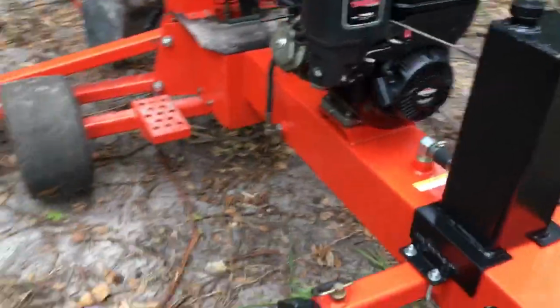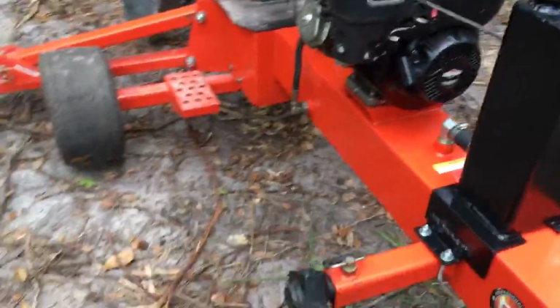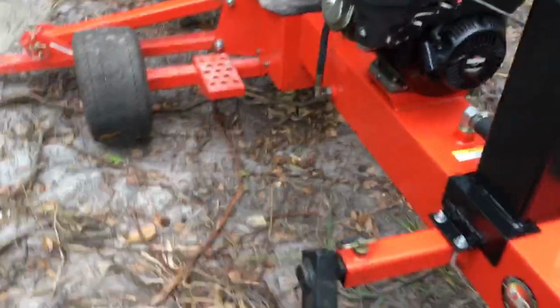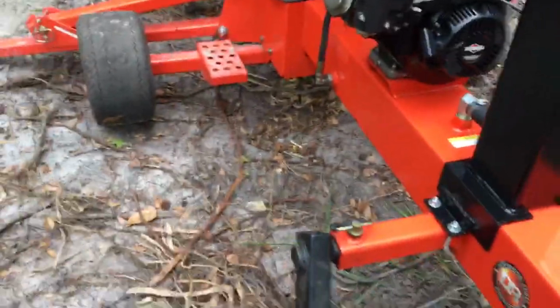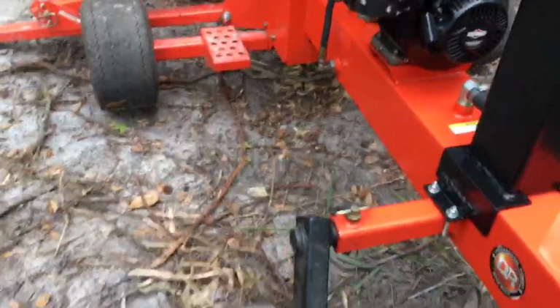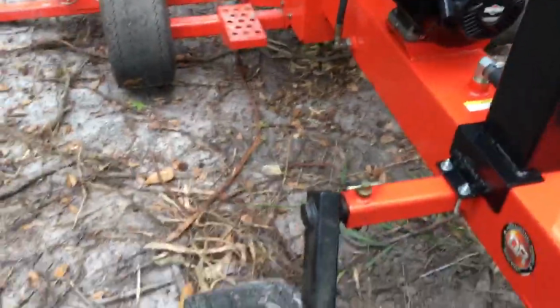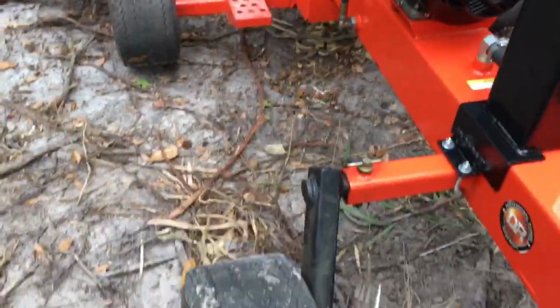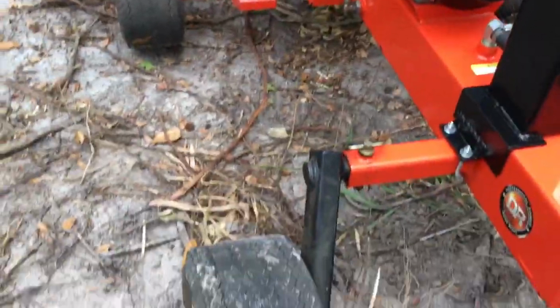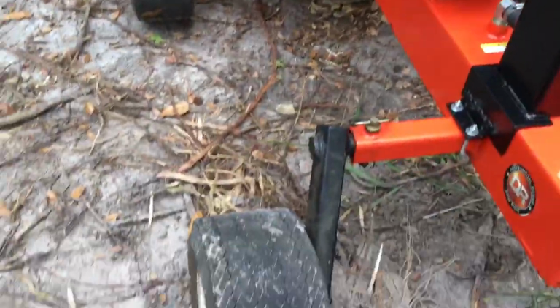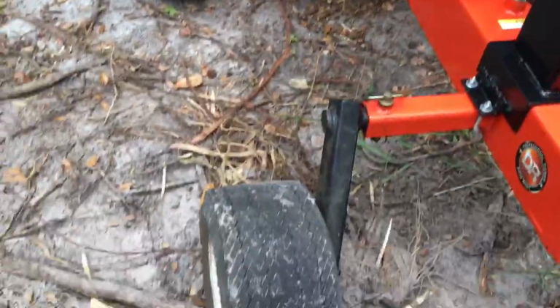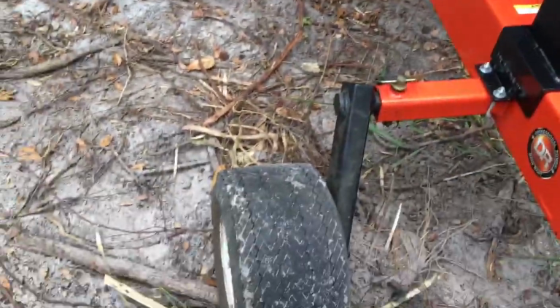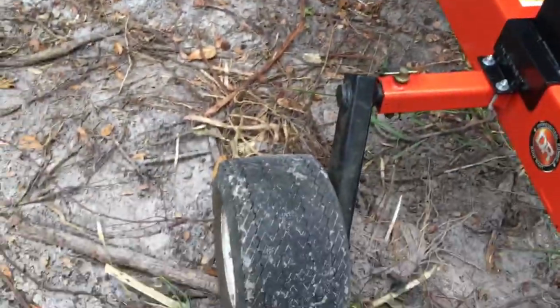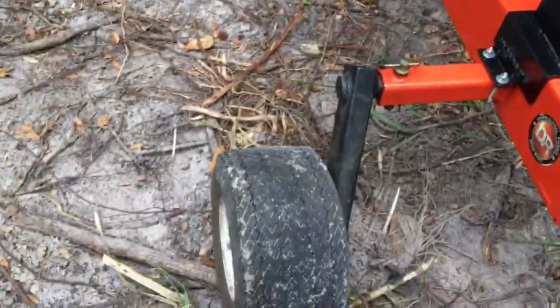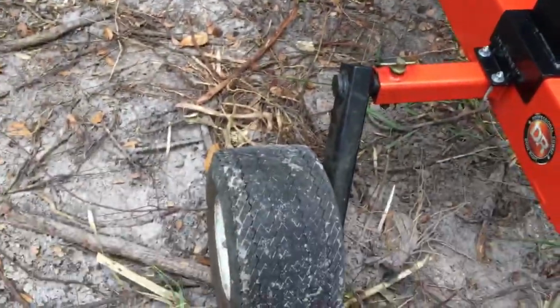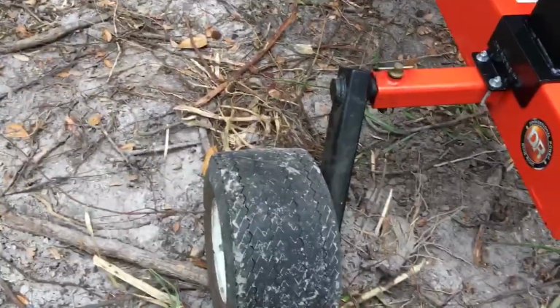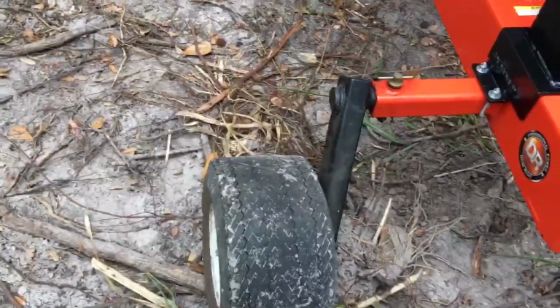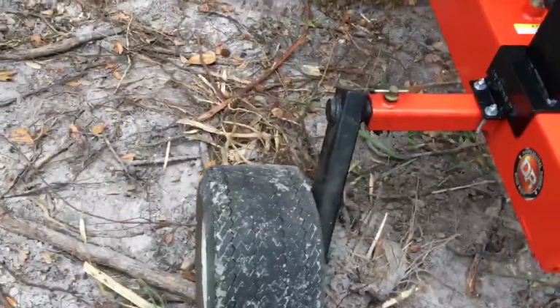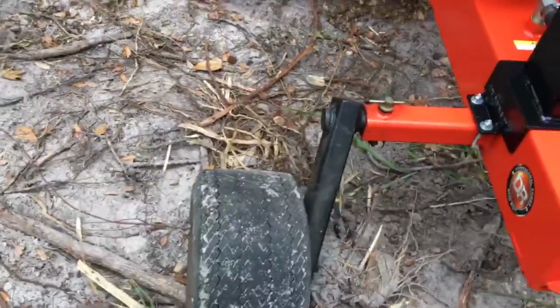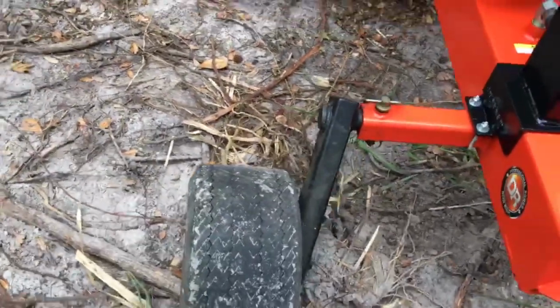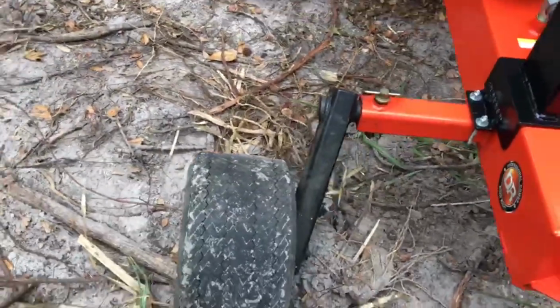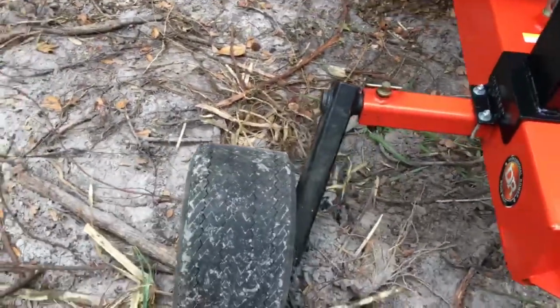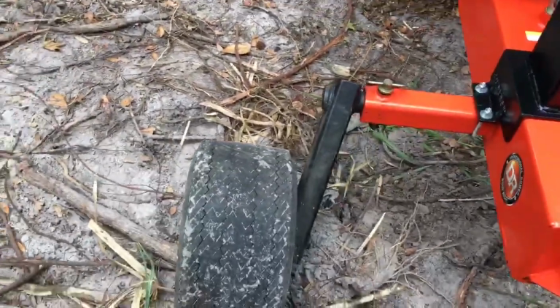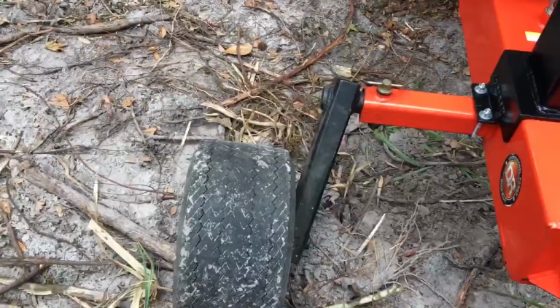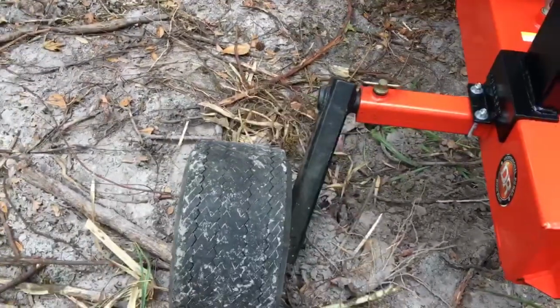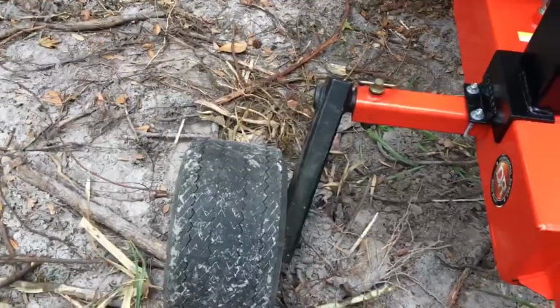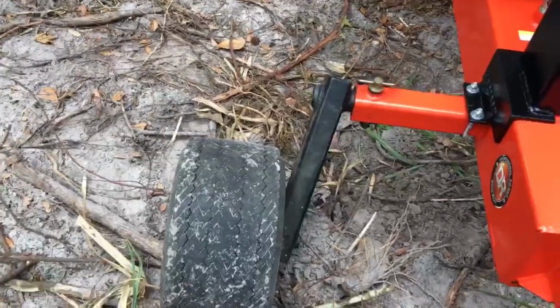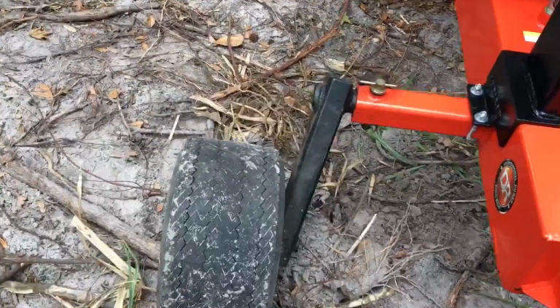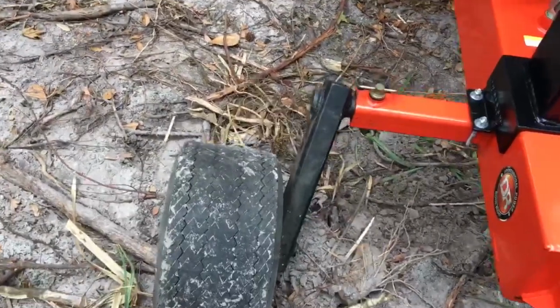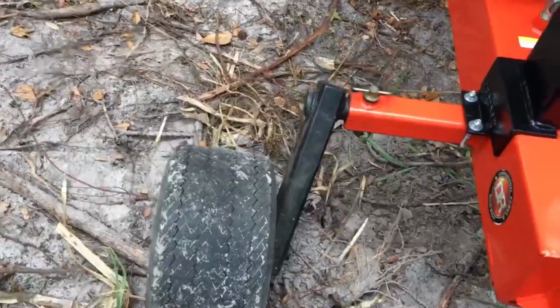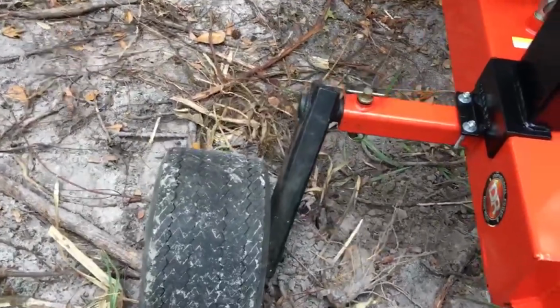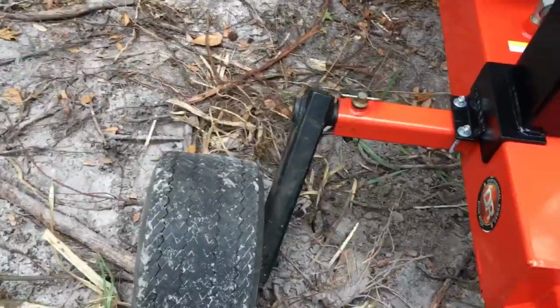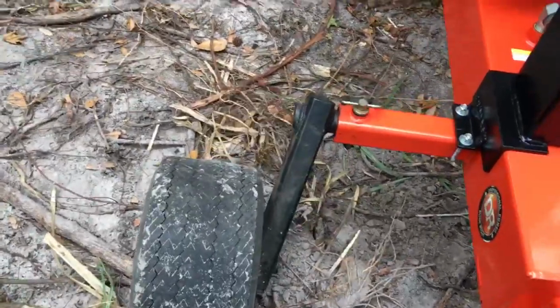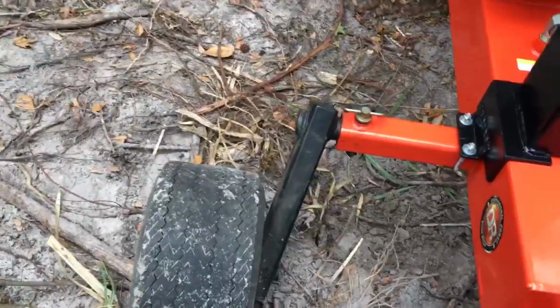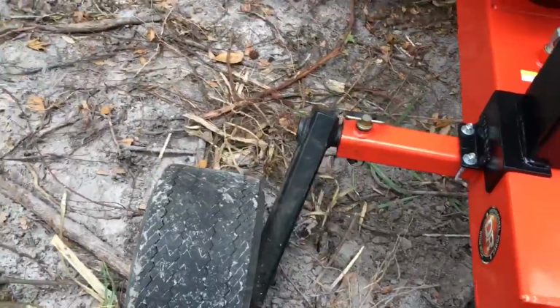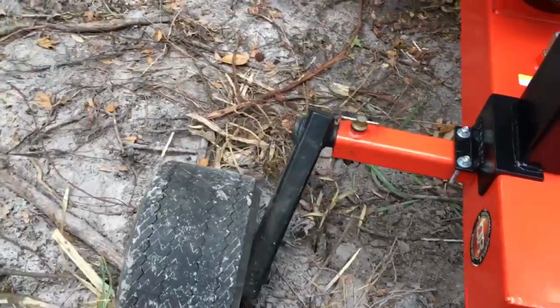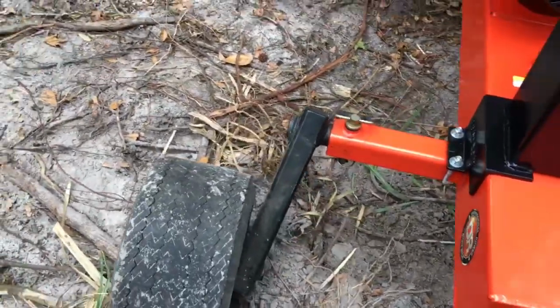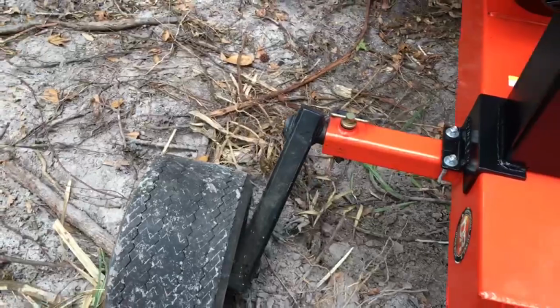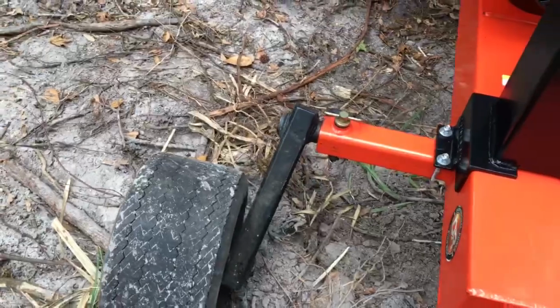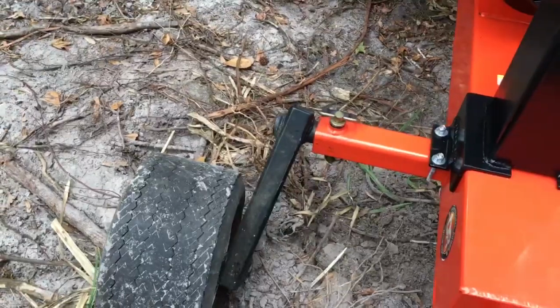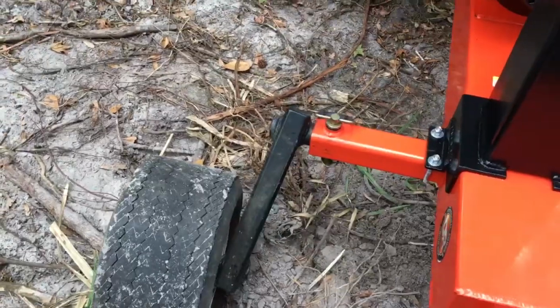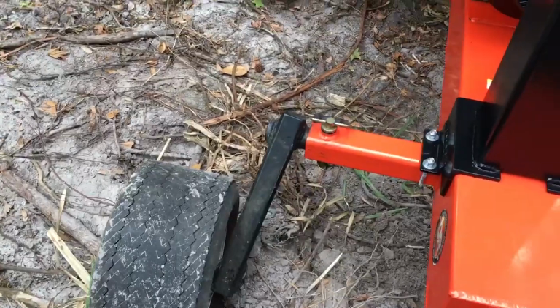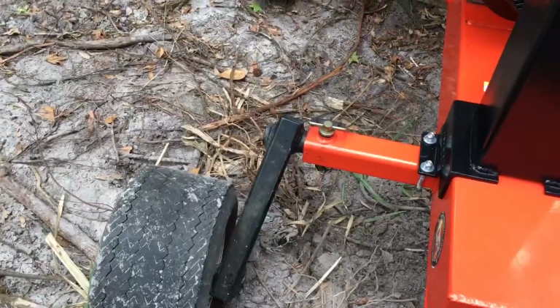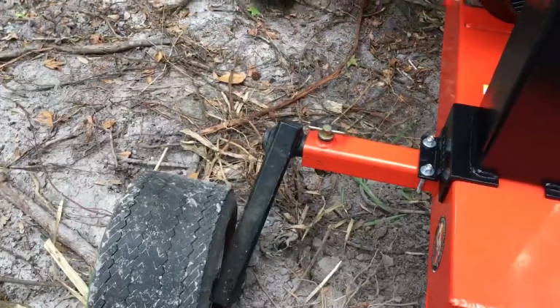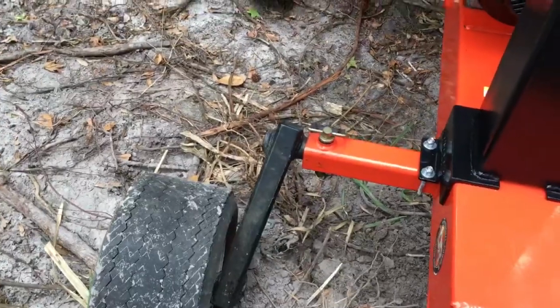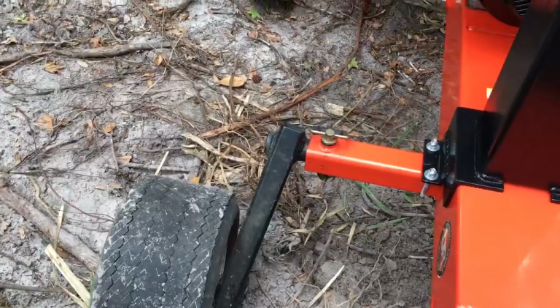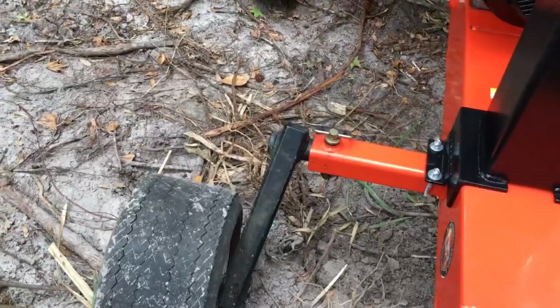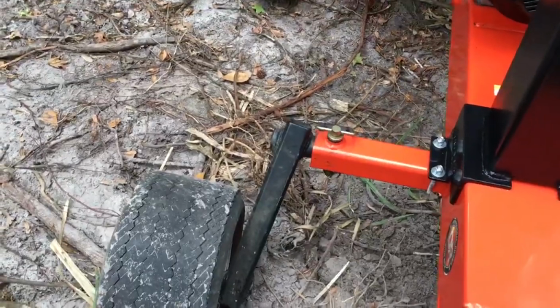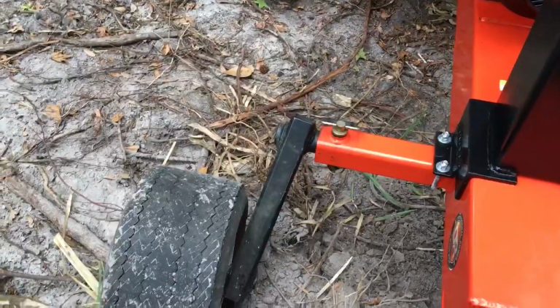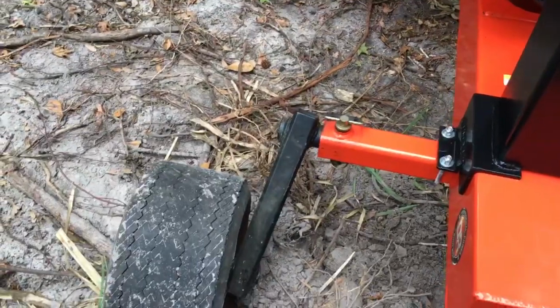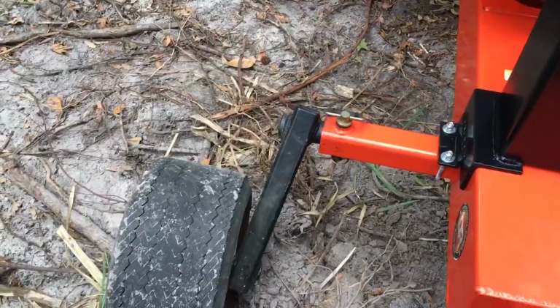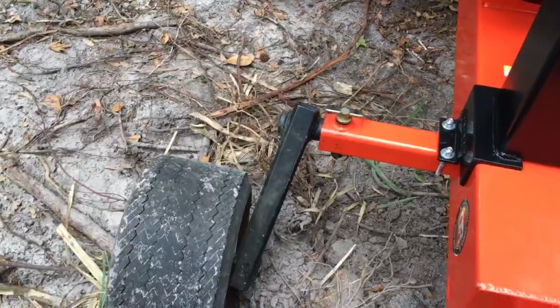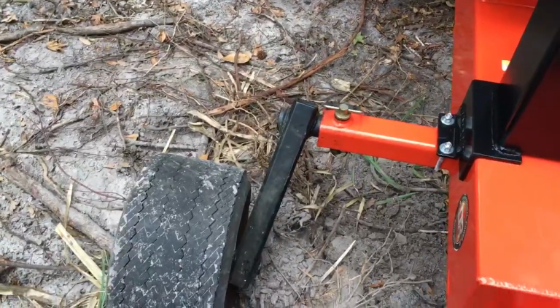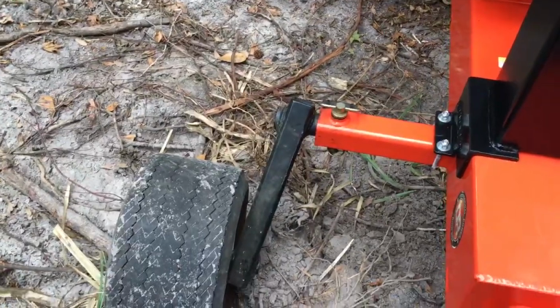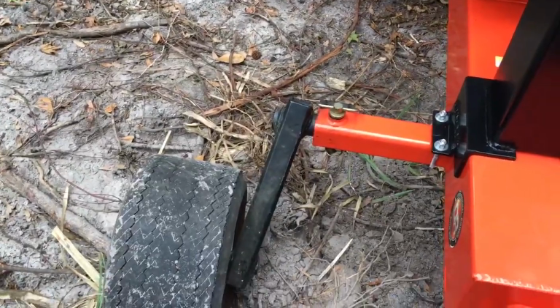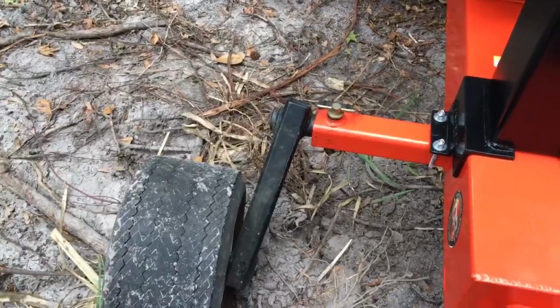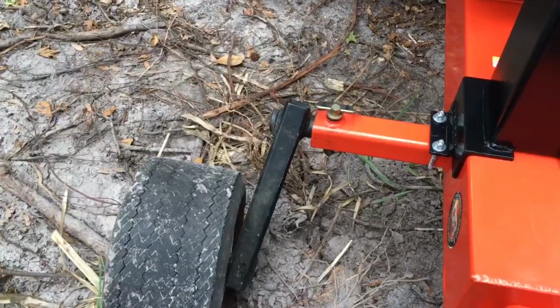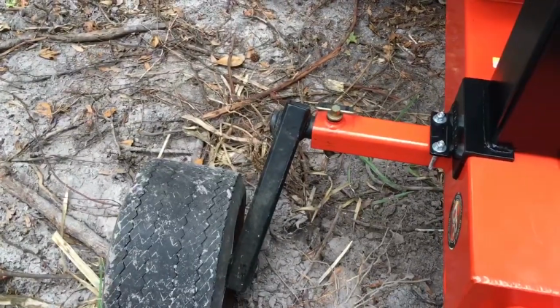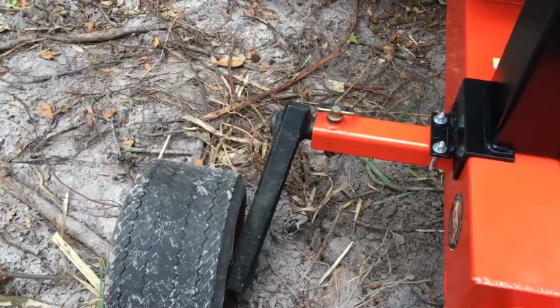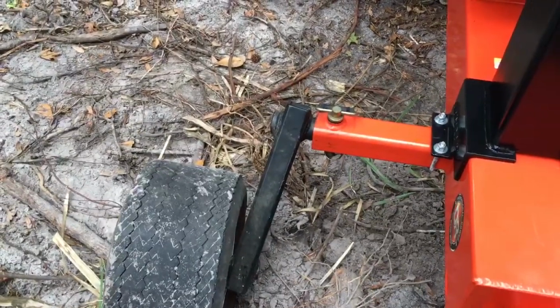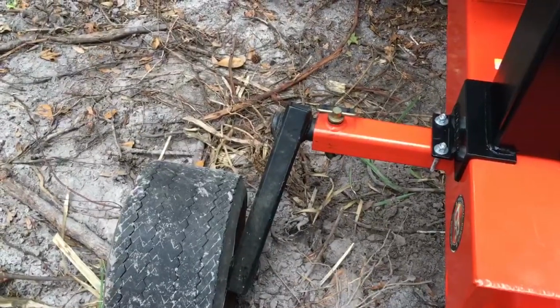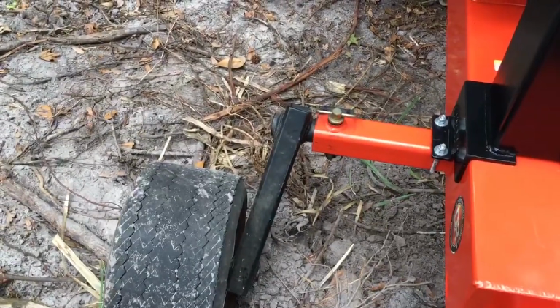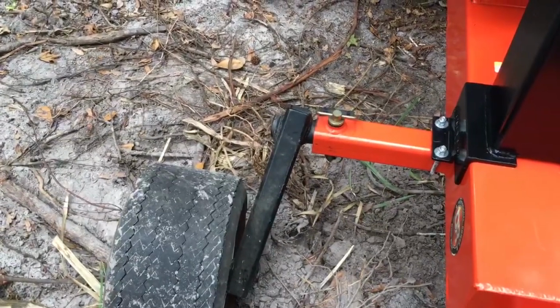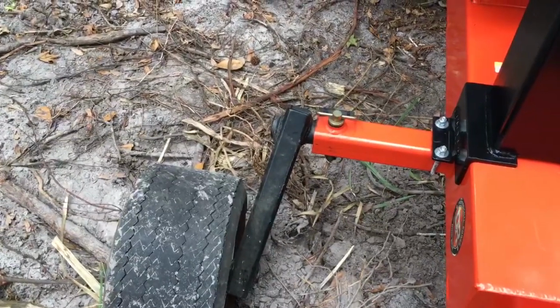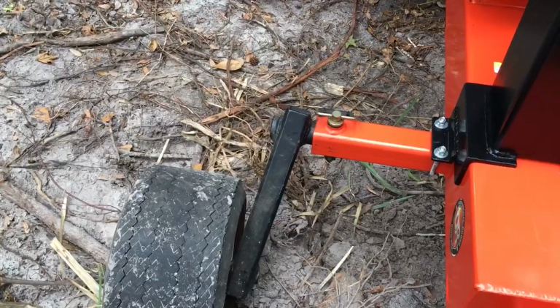First thing I did was built some back tires. They slip in just the same as the original kick spans.